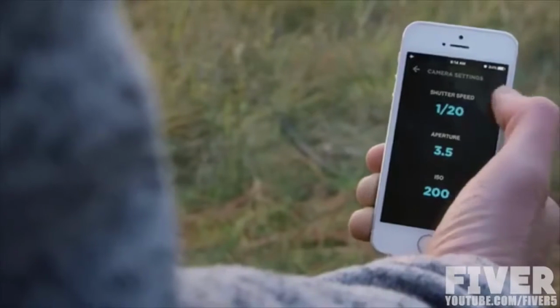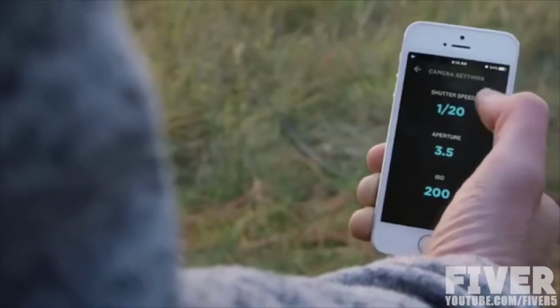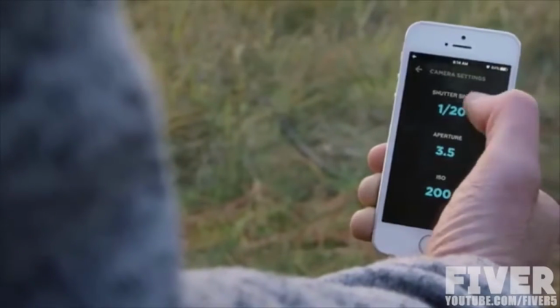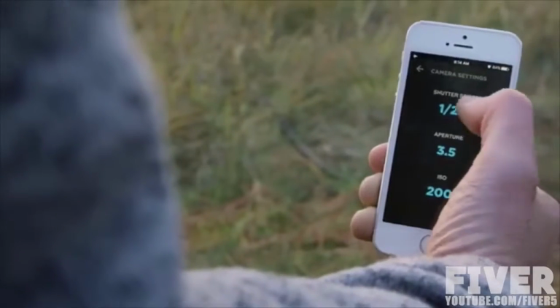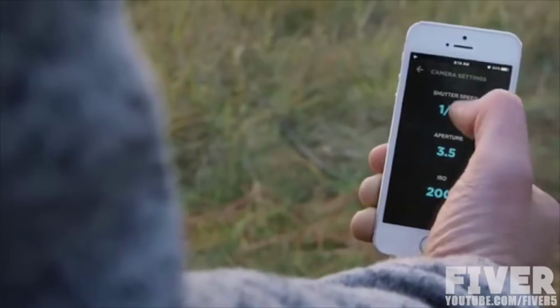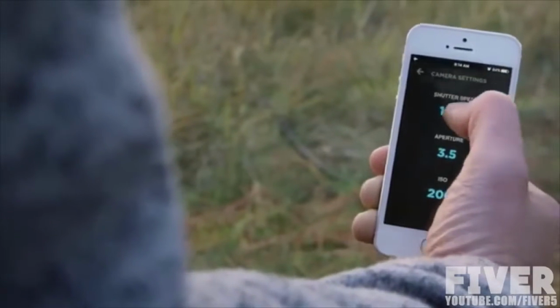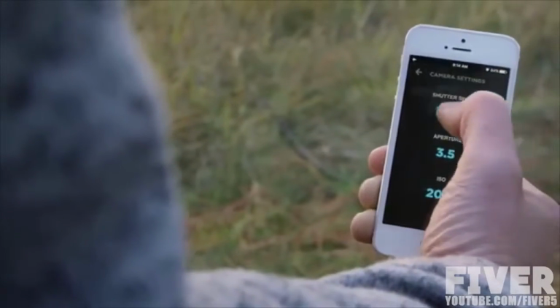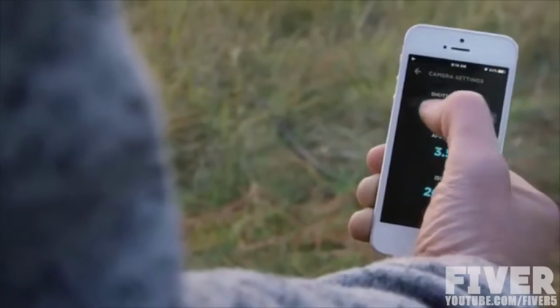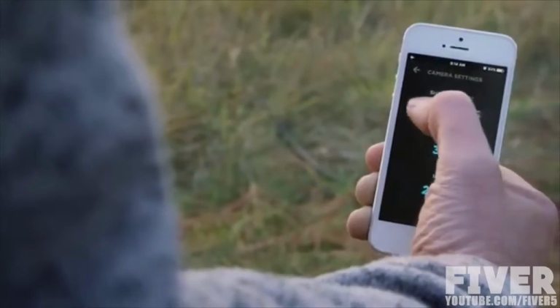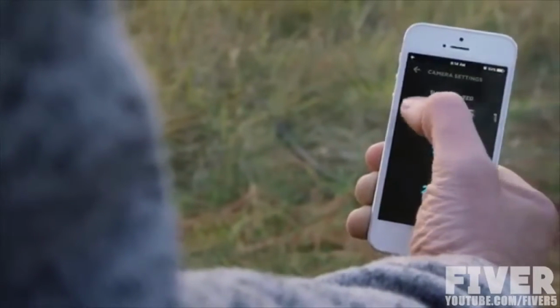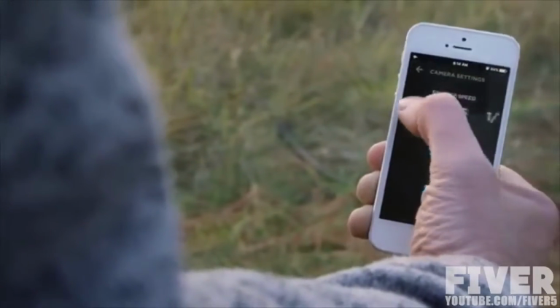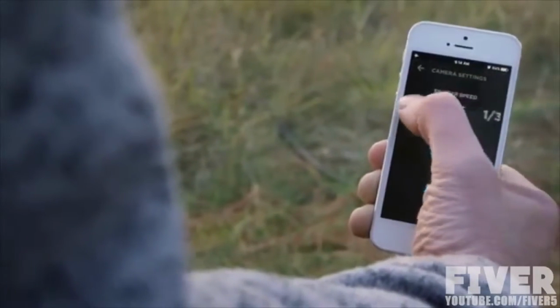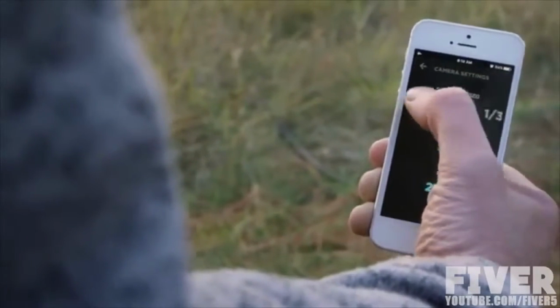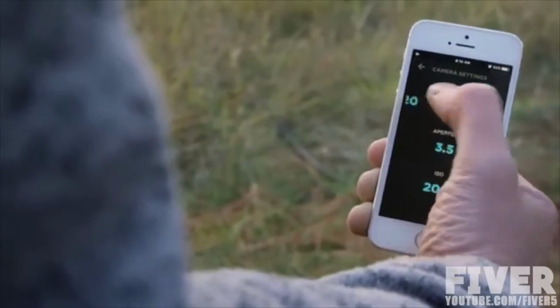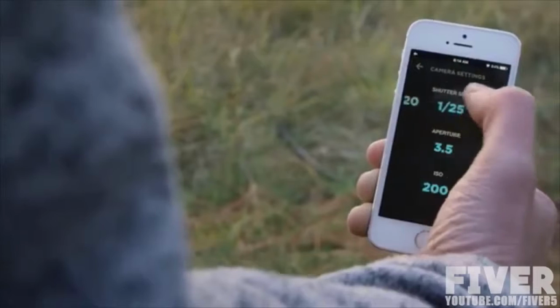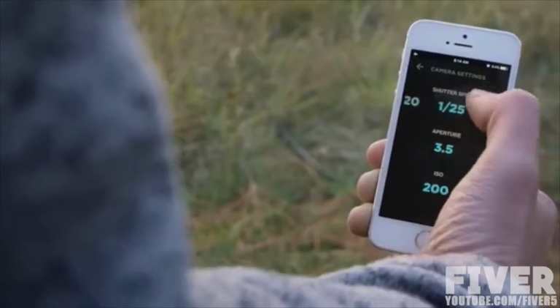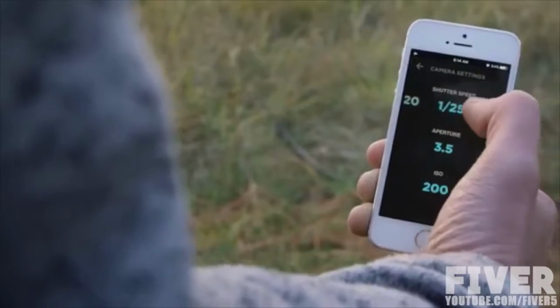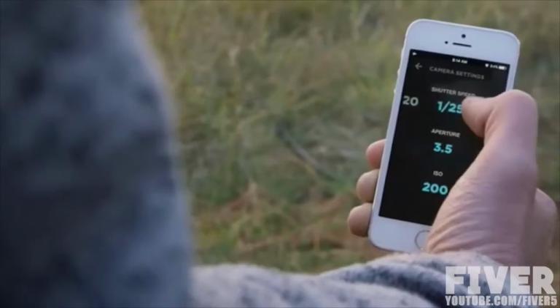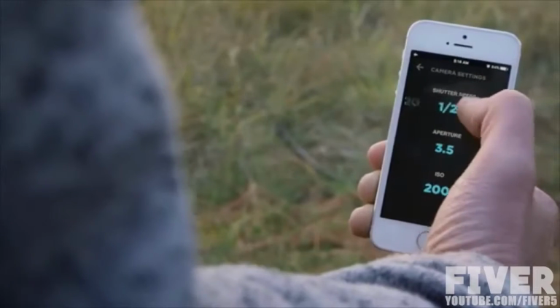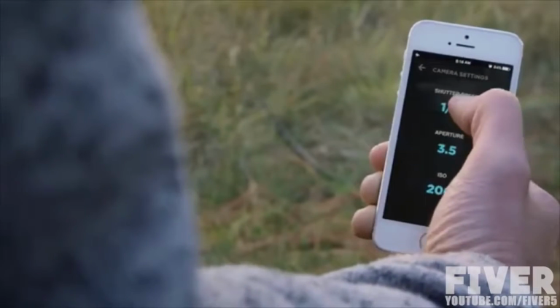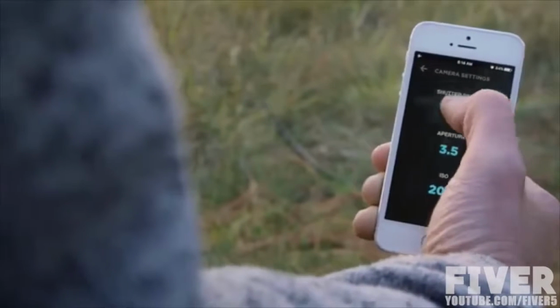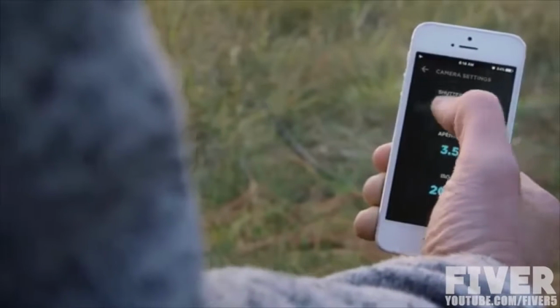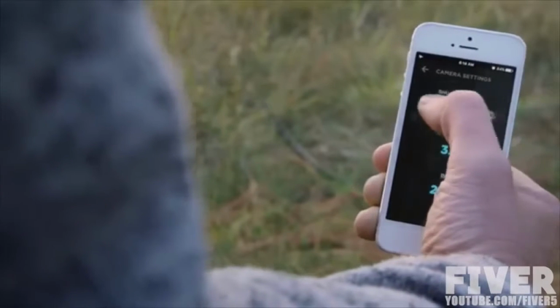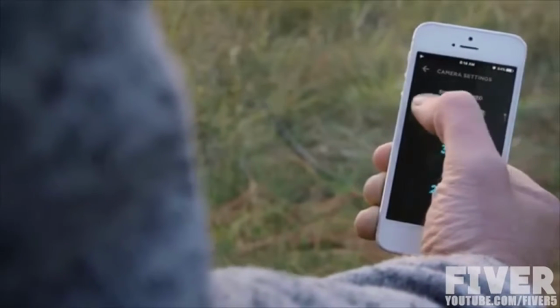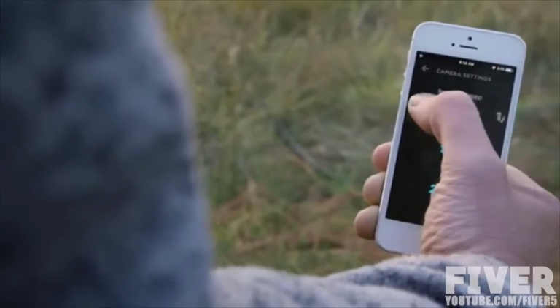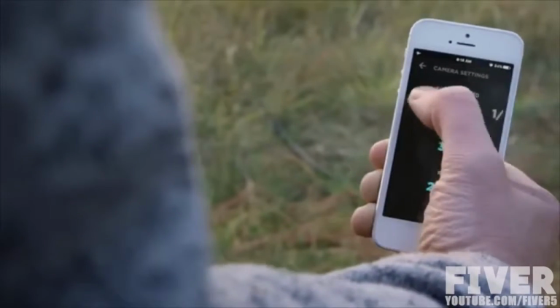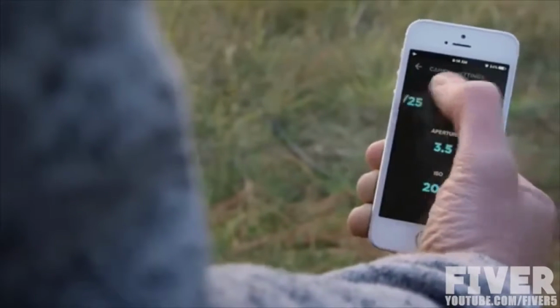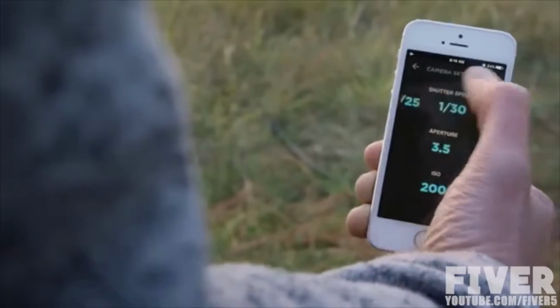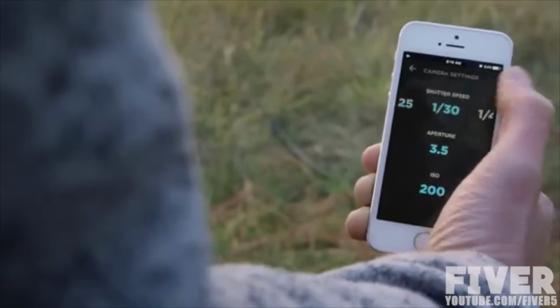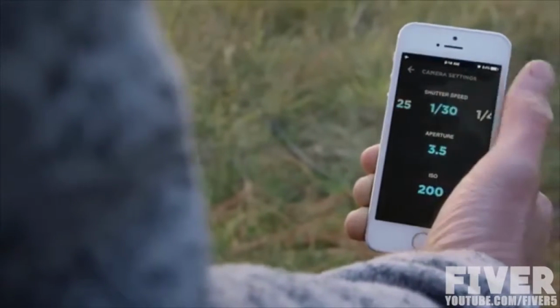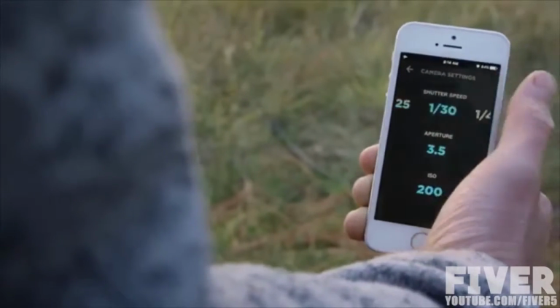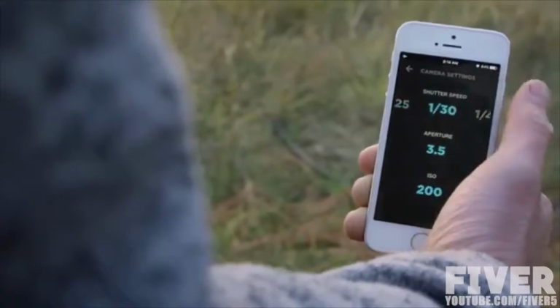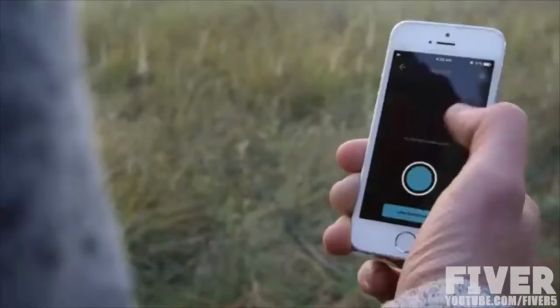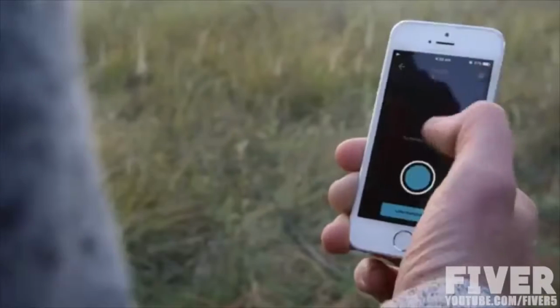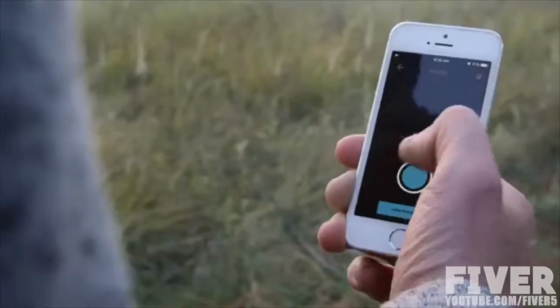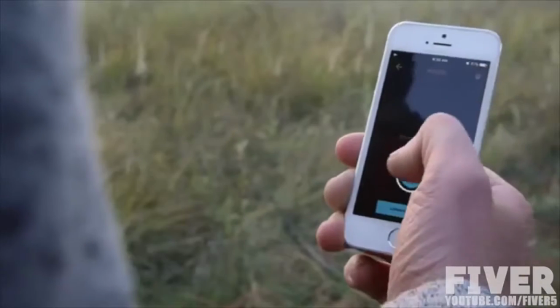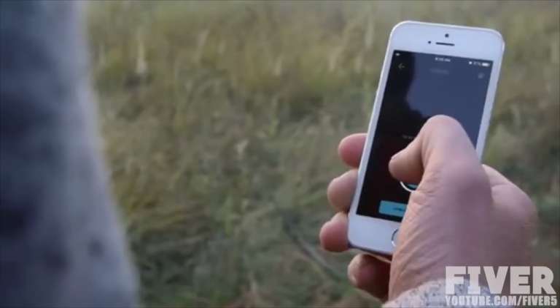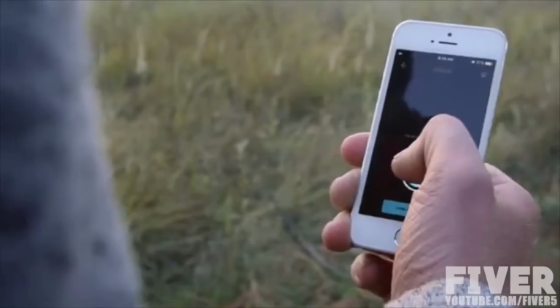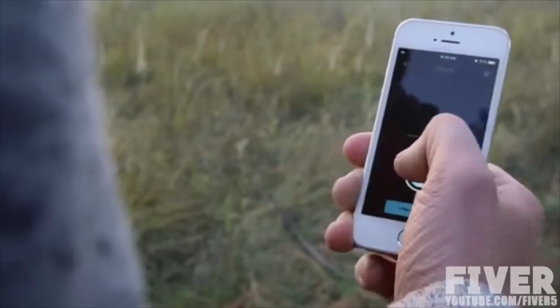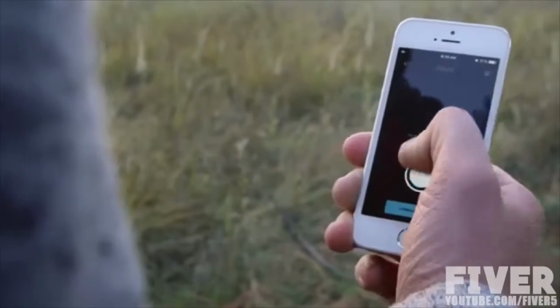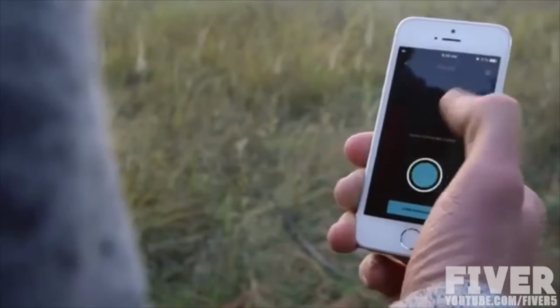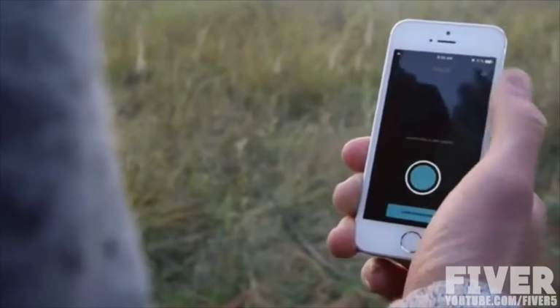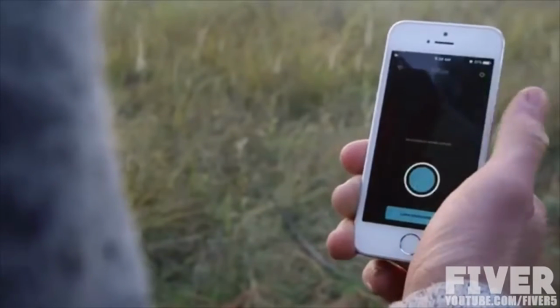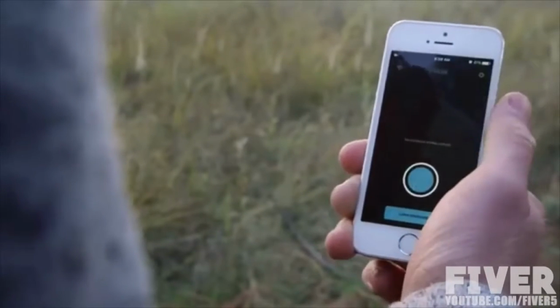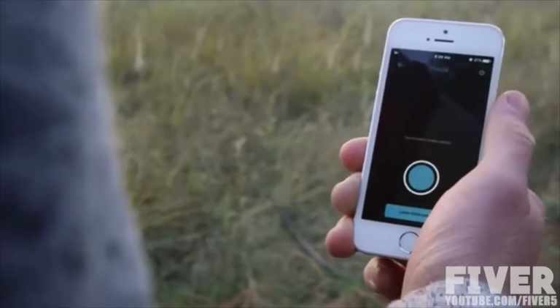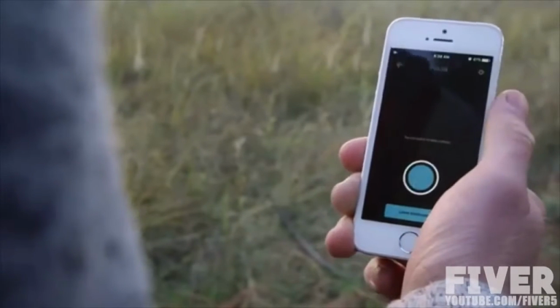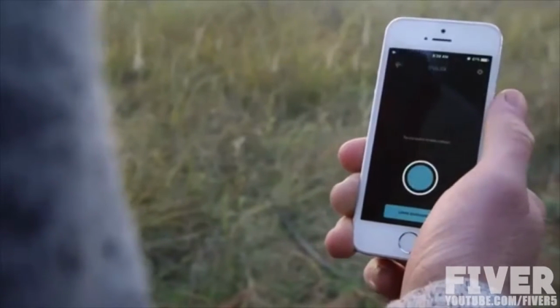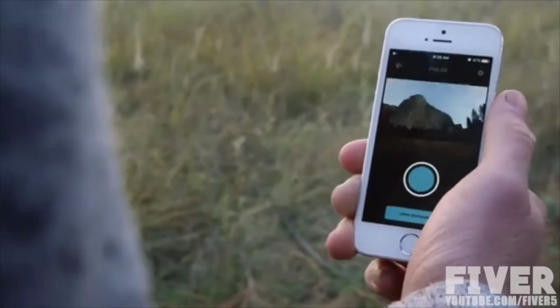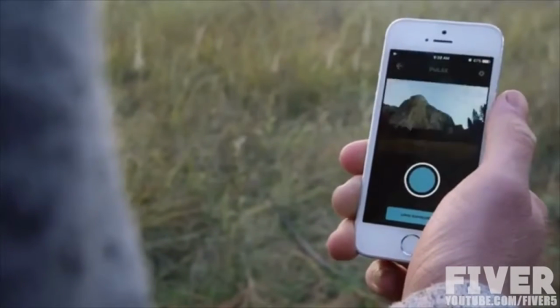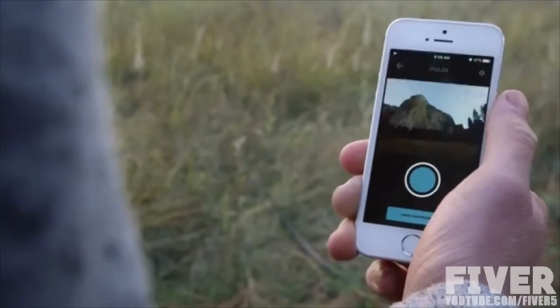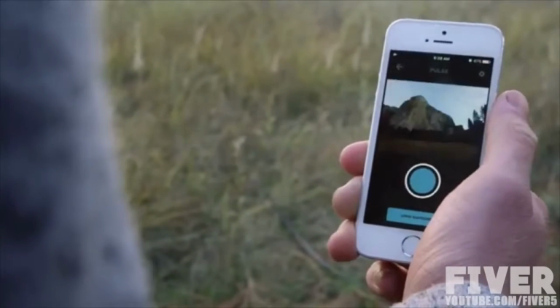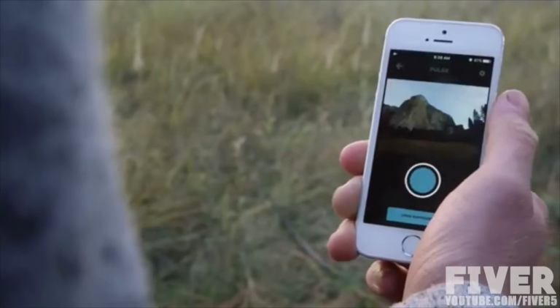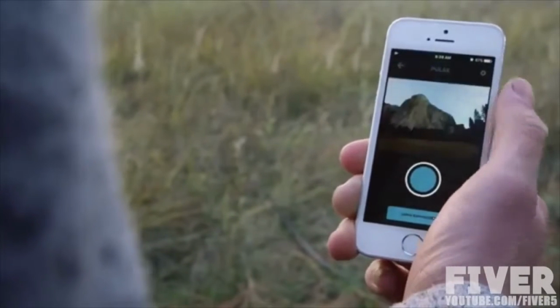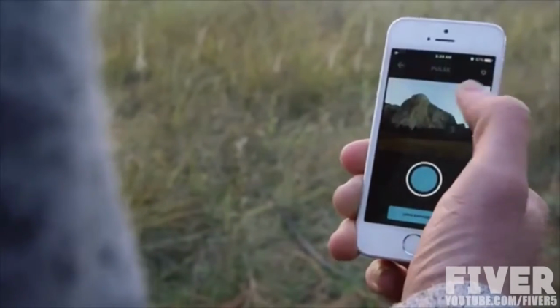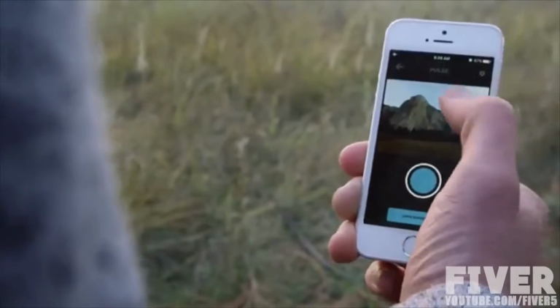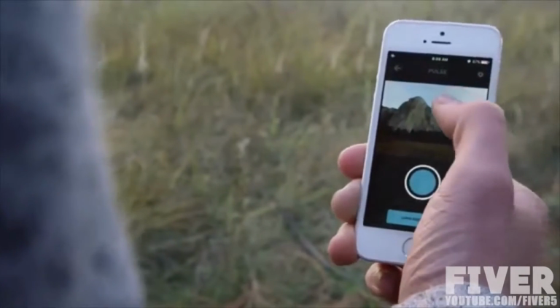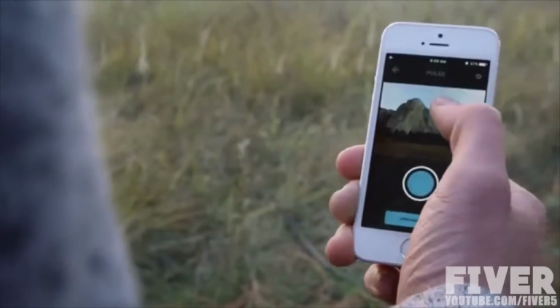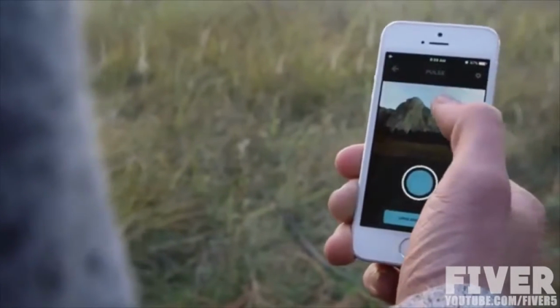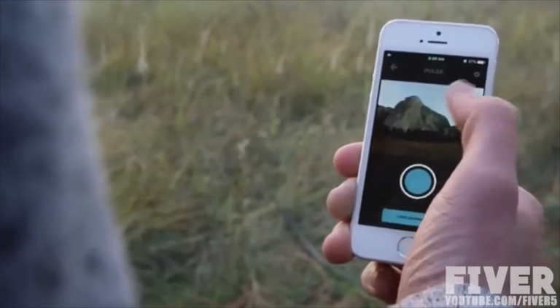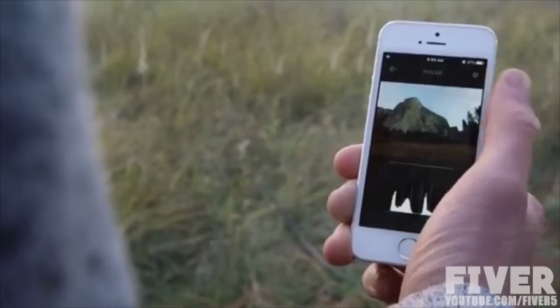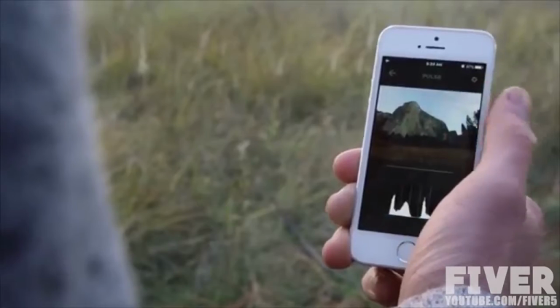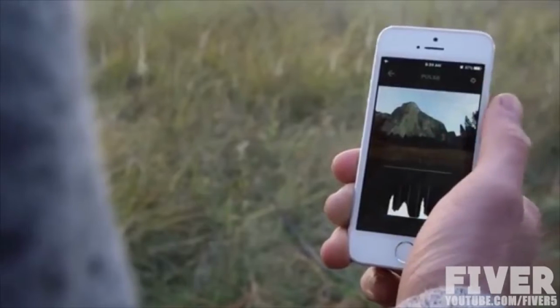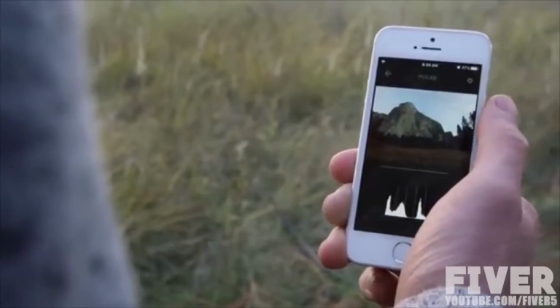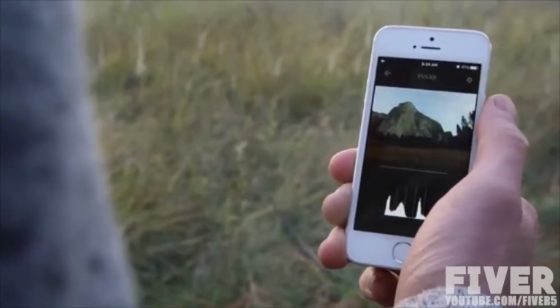You can change all of your camera settings through the app, or just check your histogram to make sure everything is looking good.